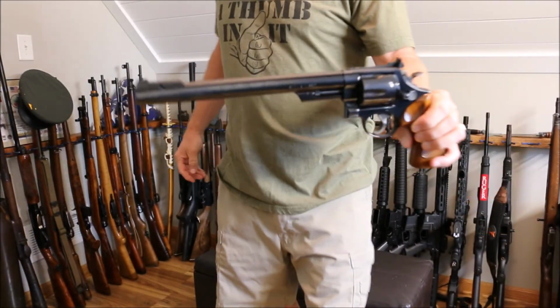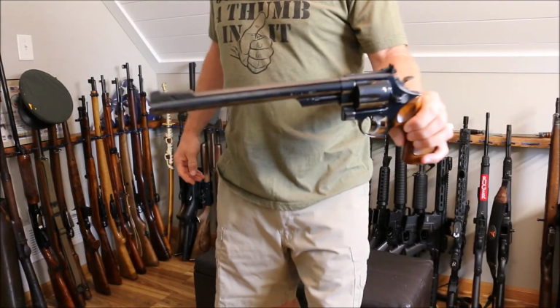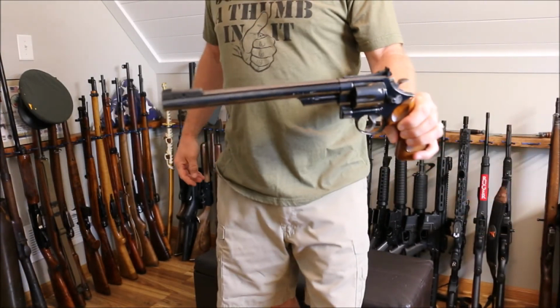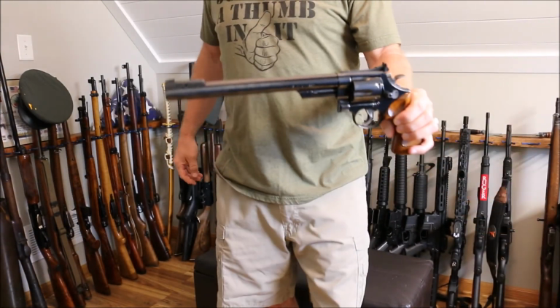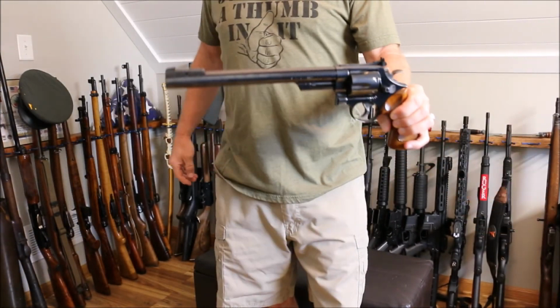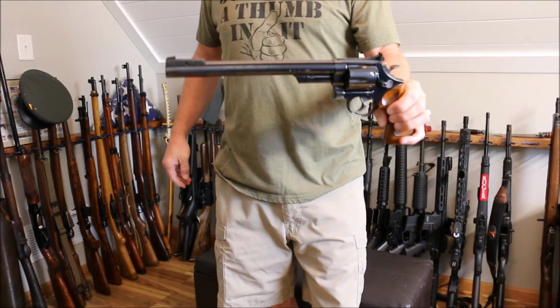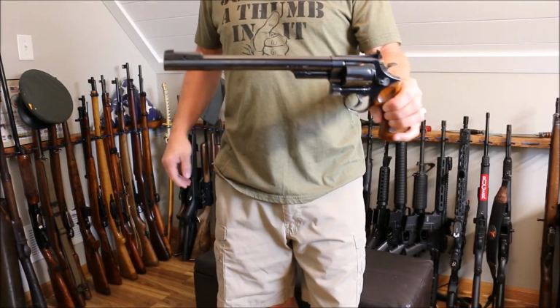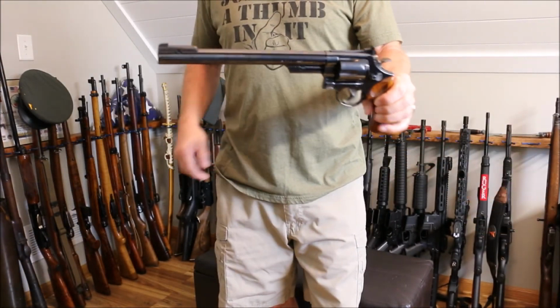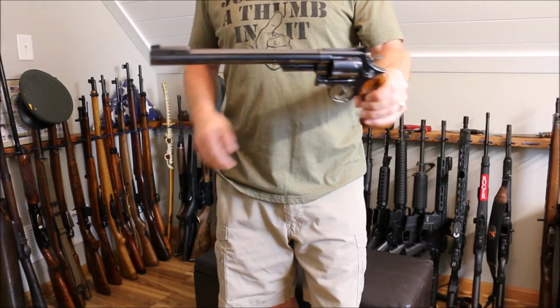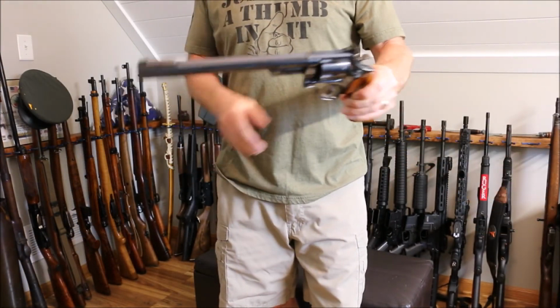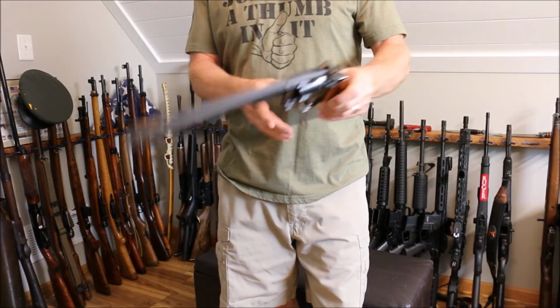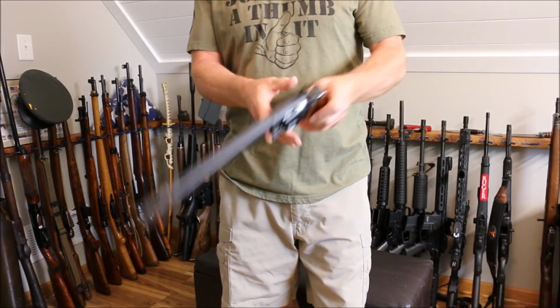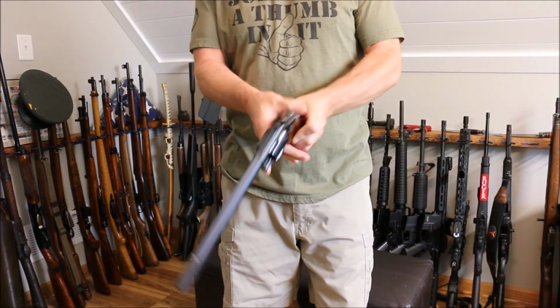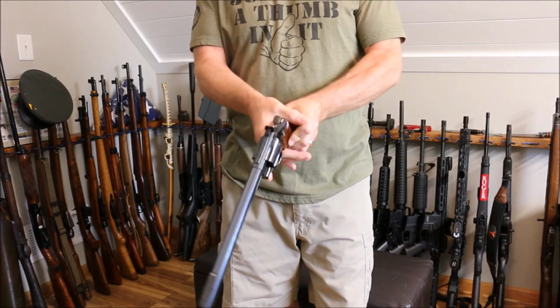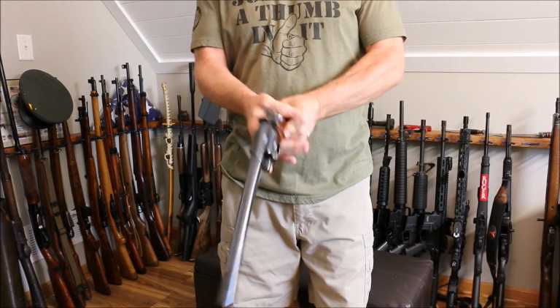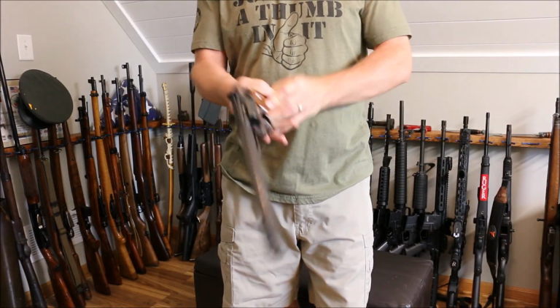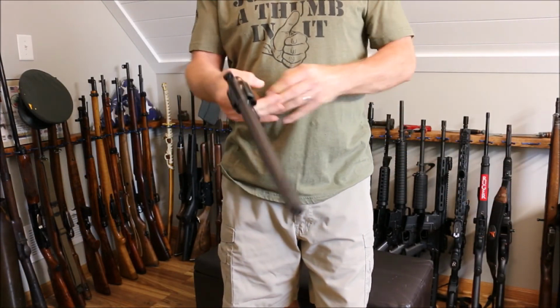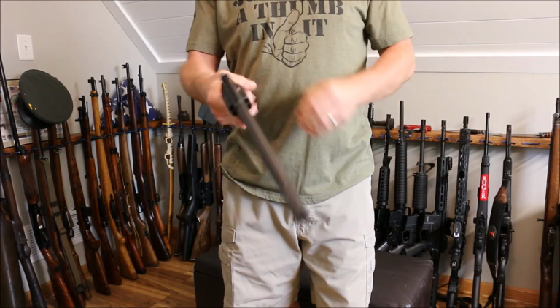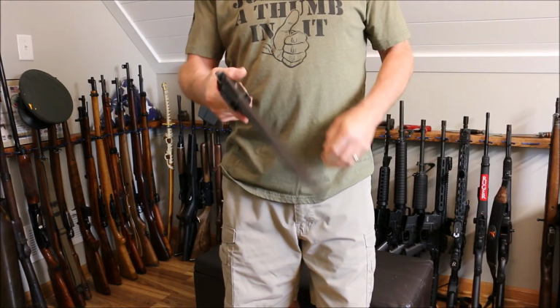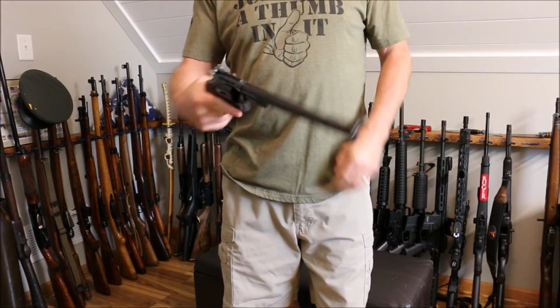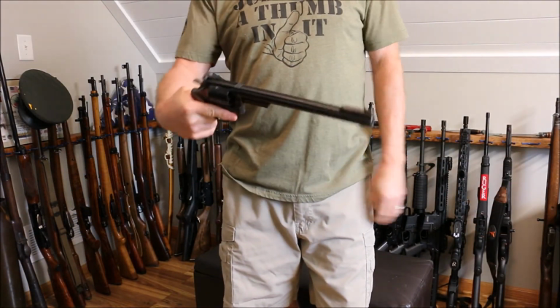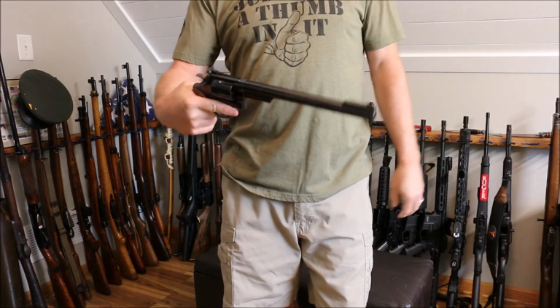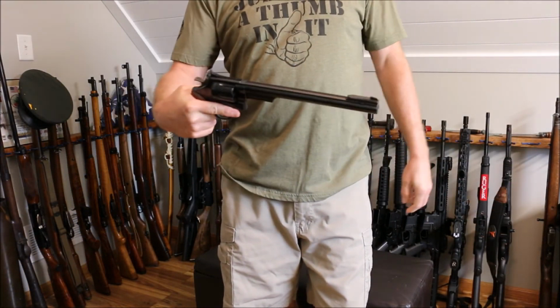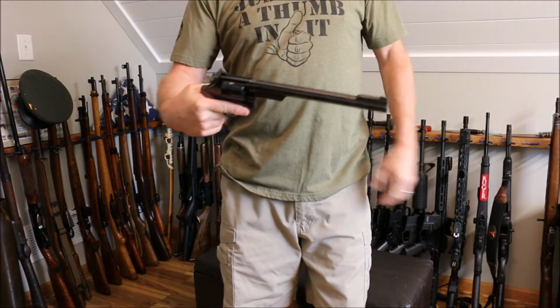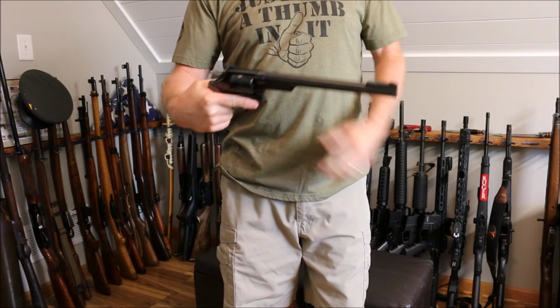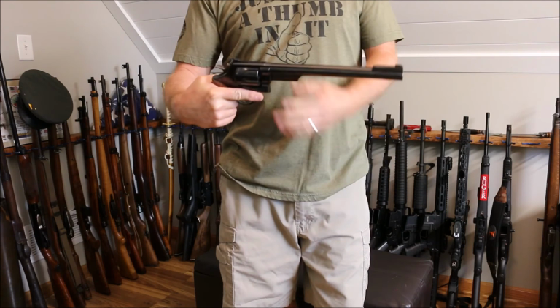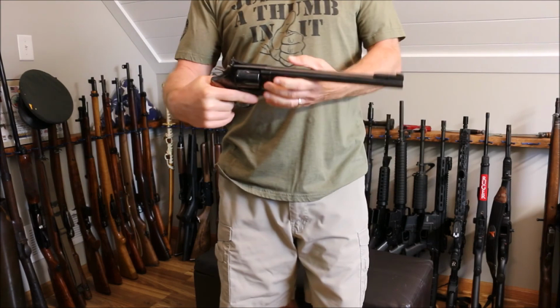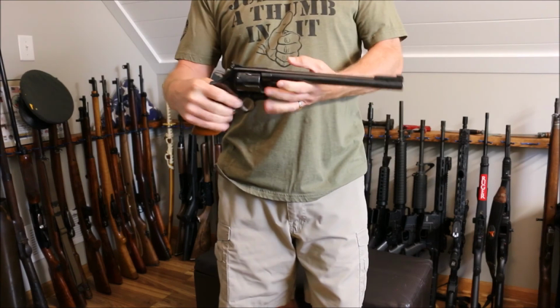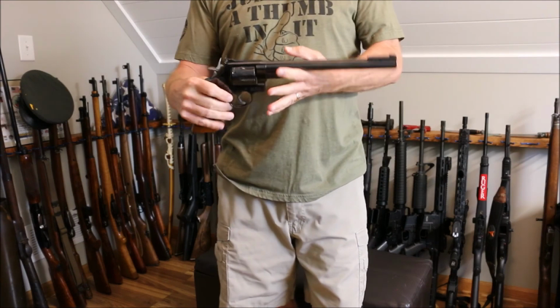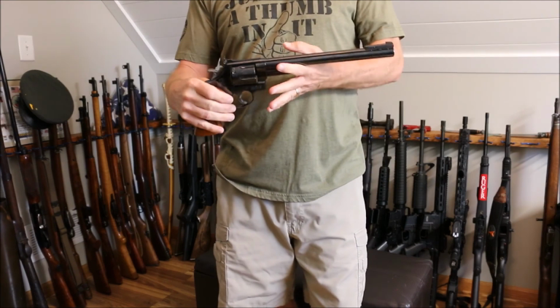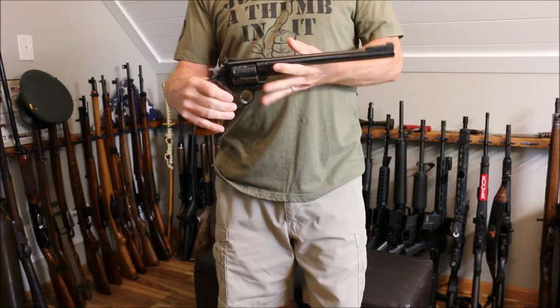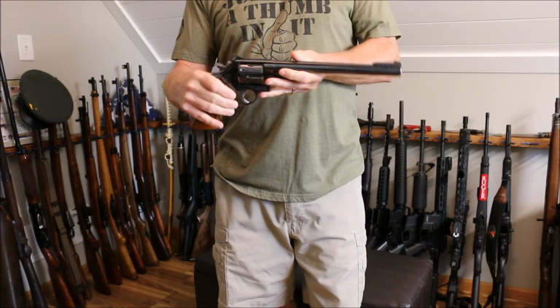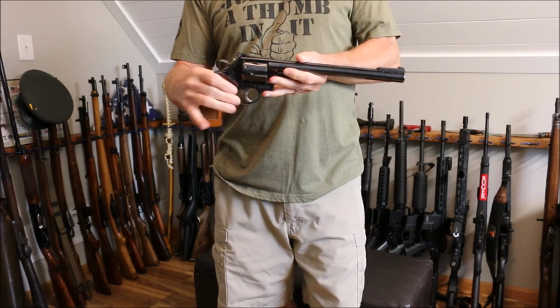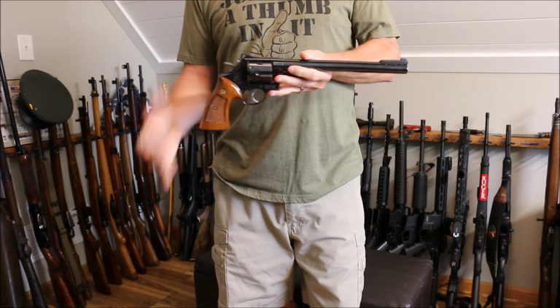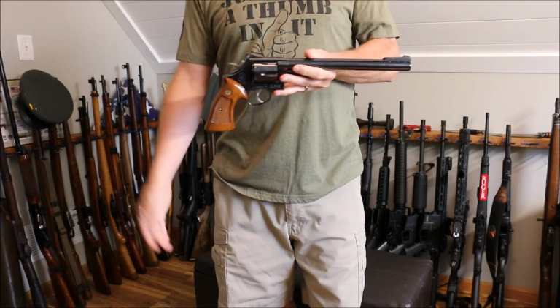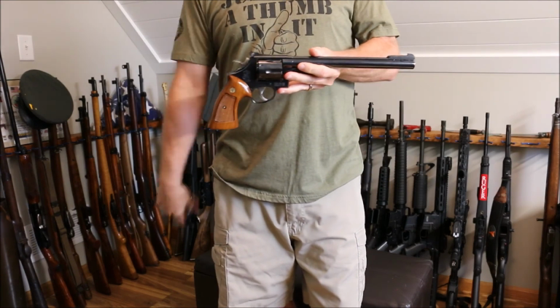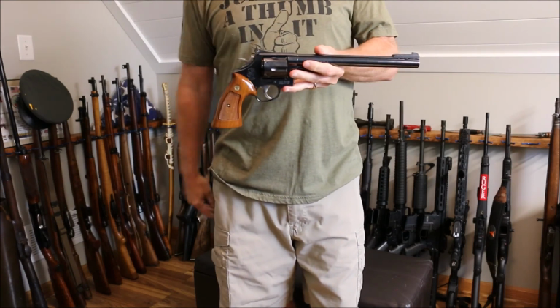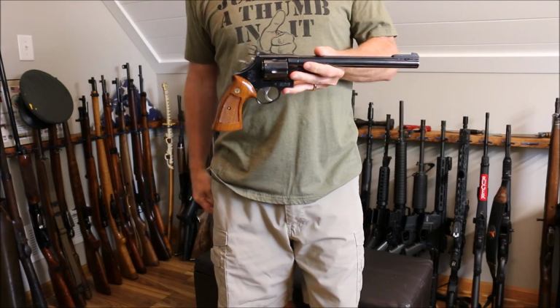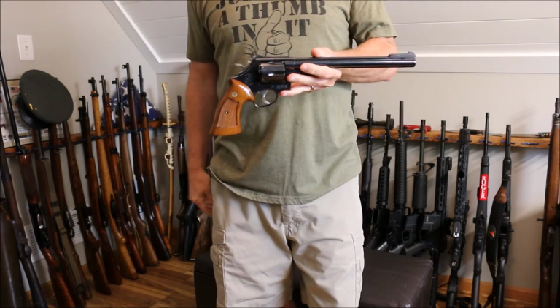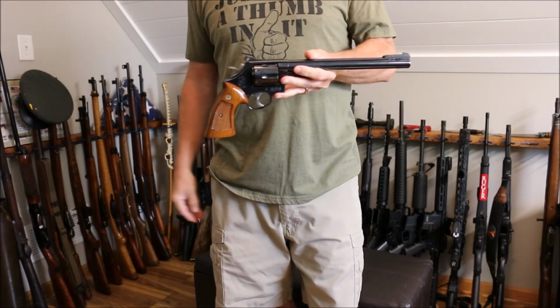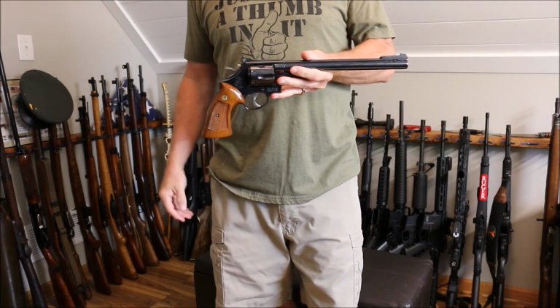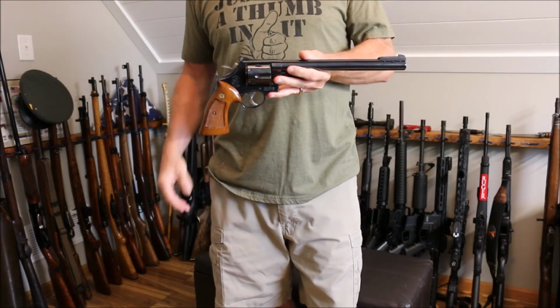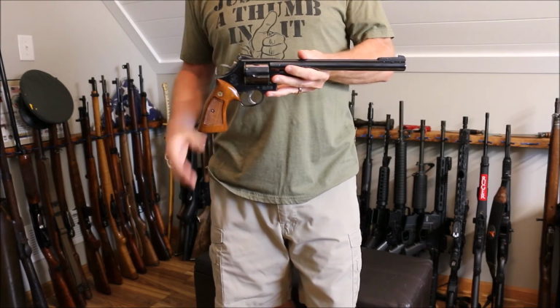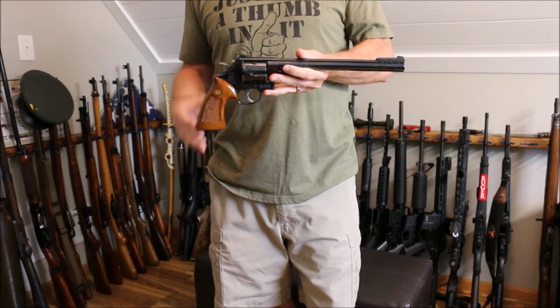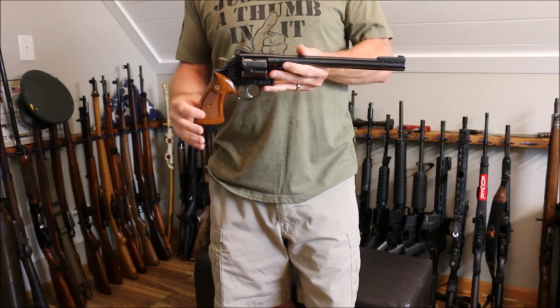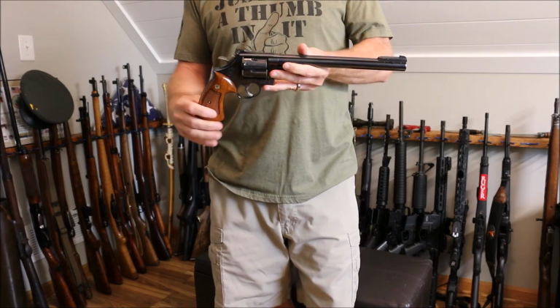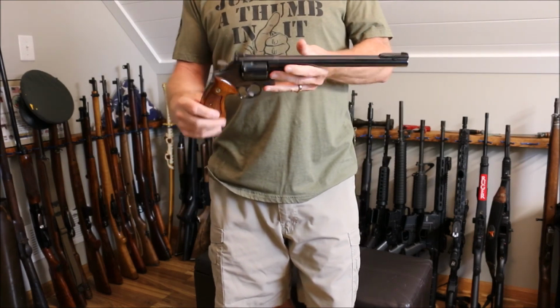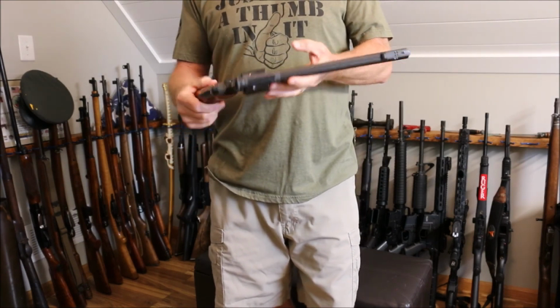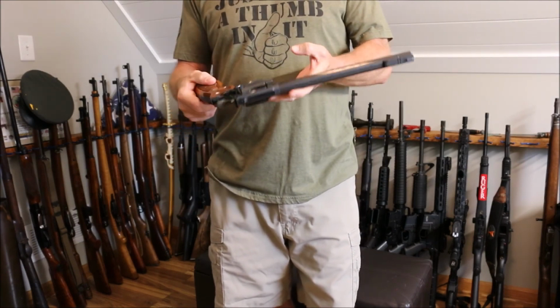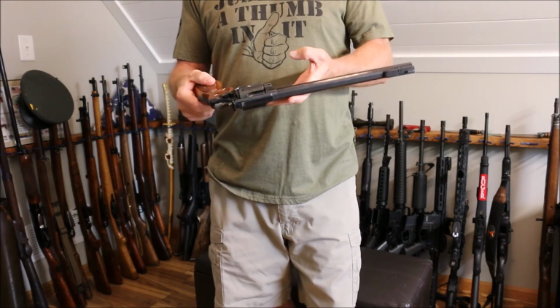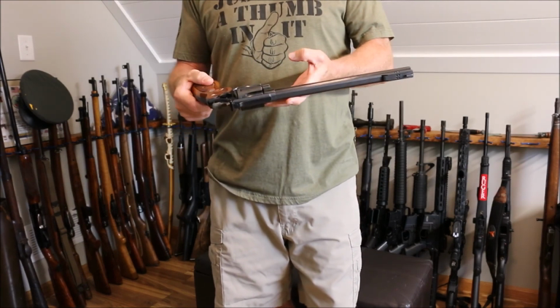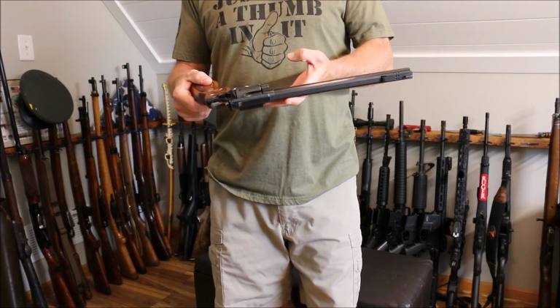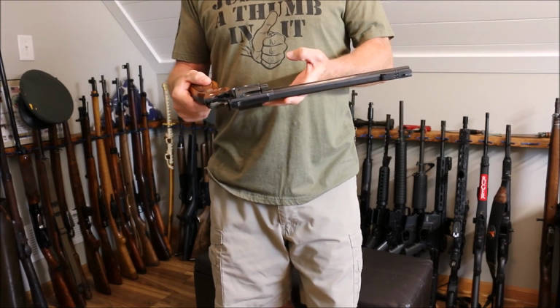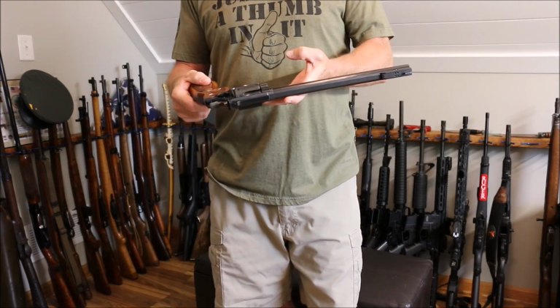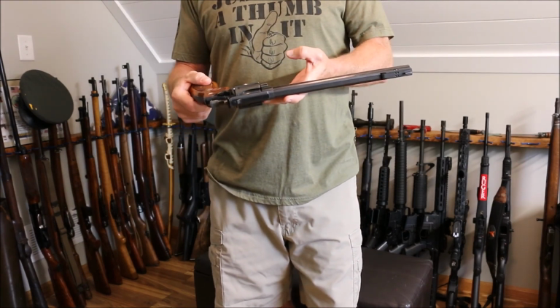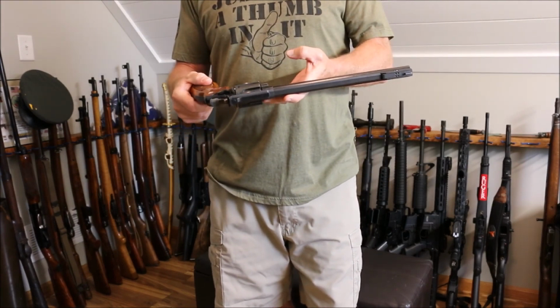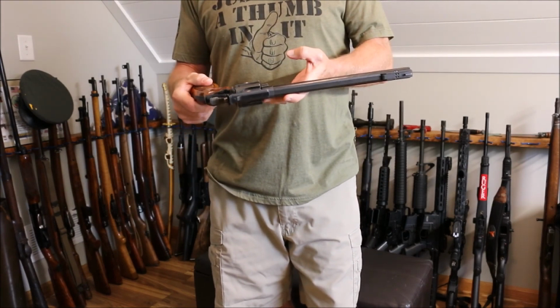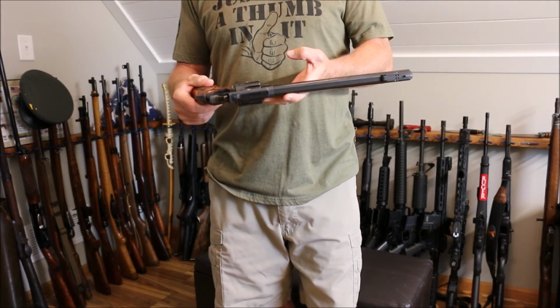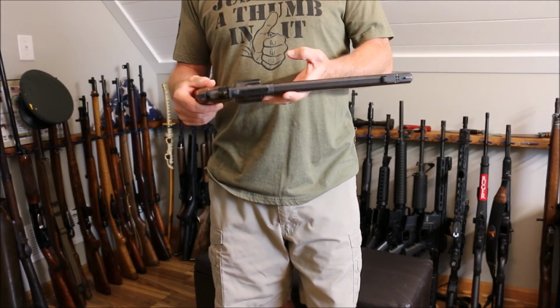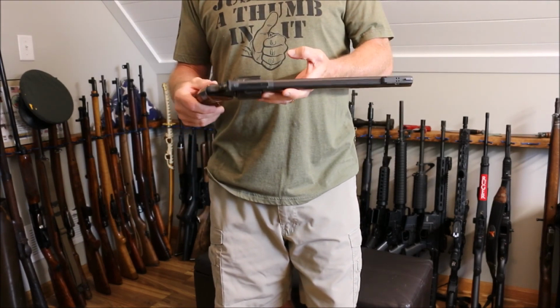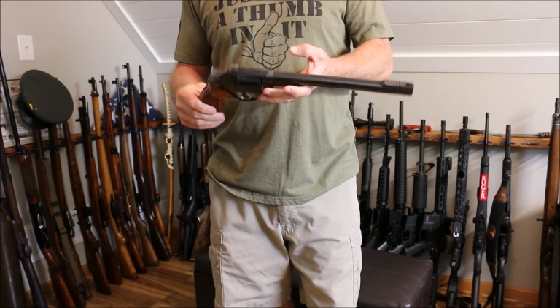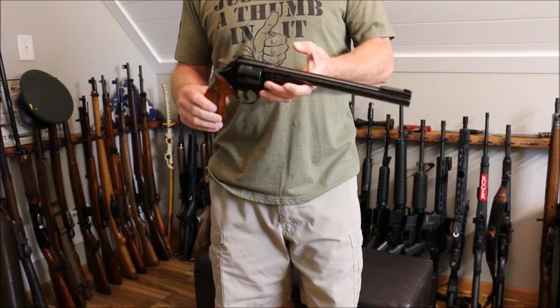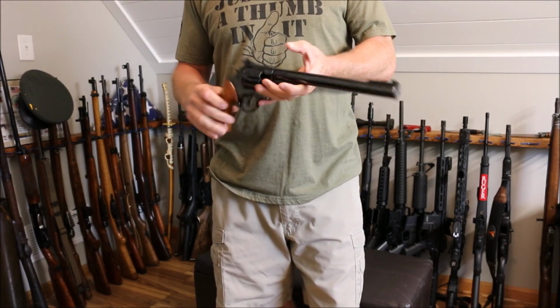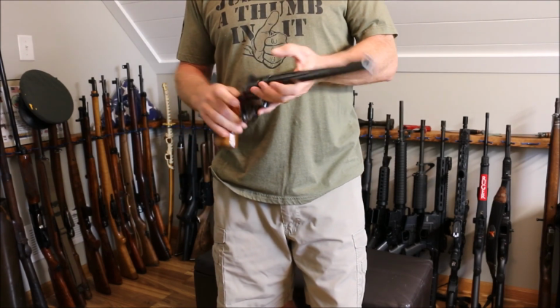Thanks for watching guys, I hope you enjoyed this cool pistol and we will see you on the next one.